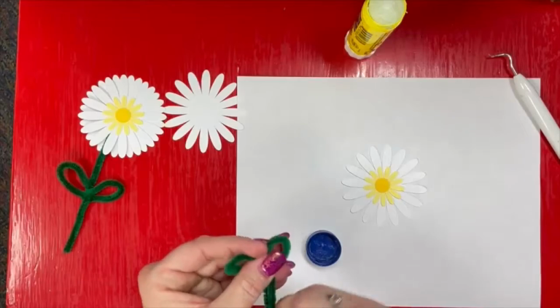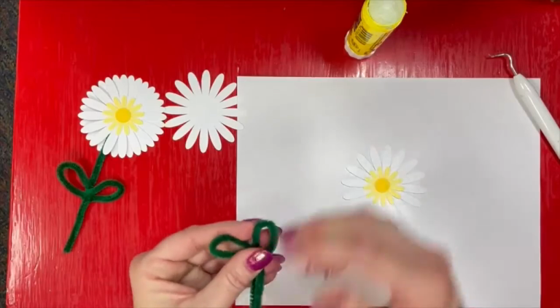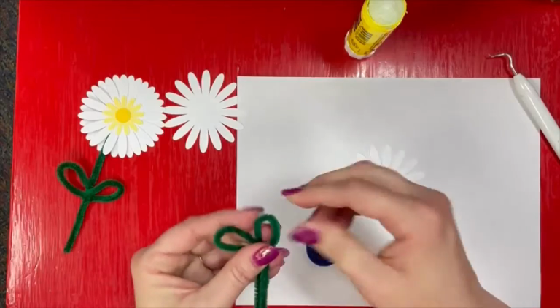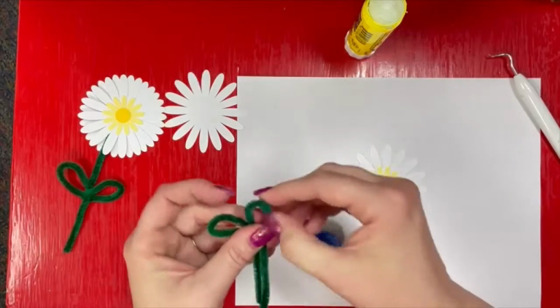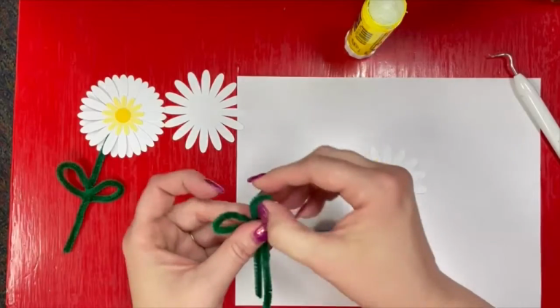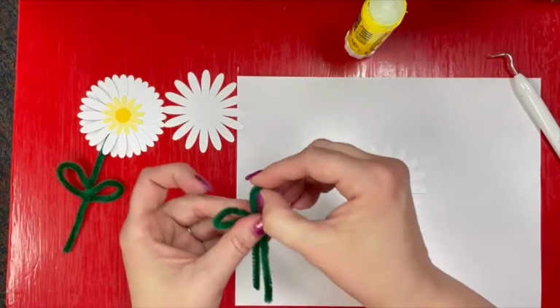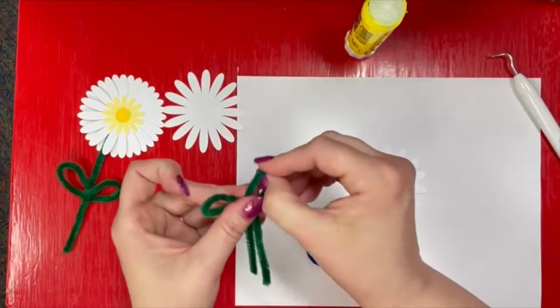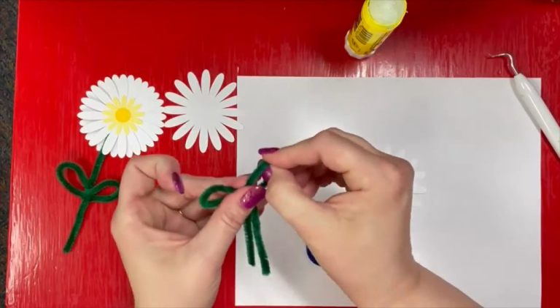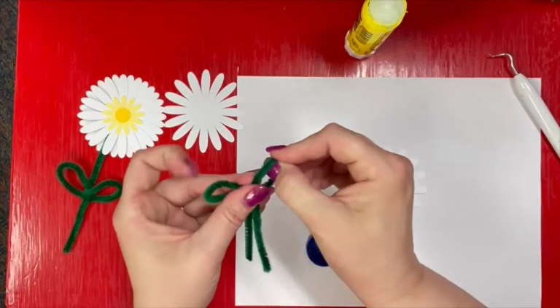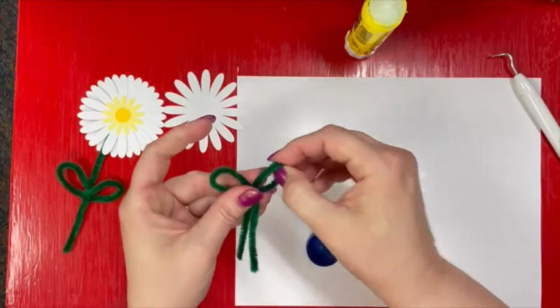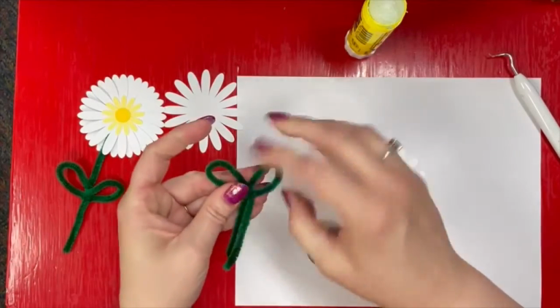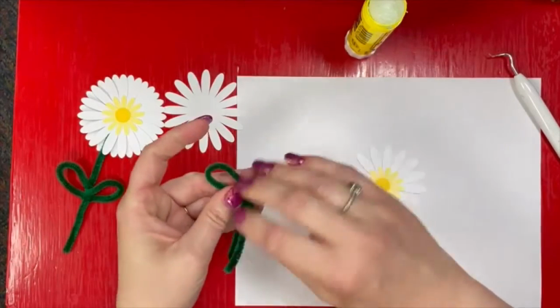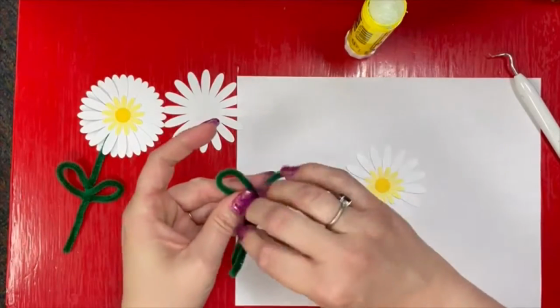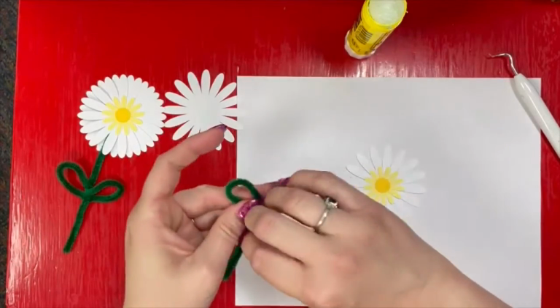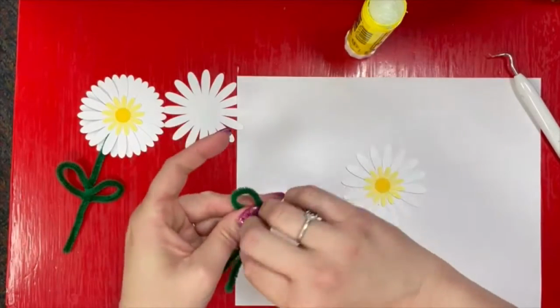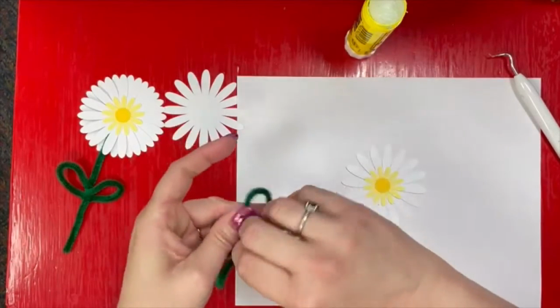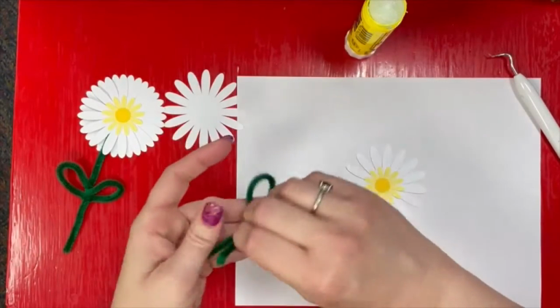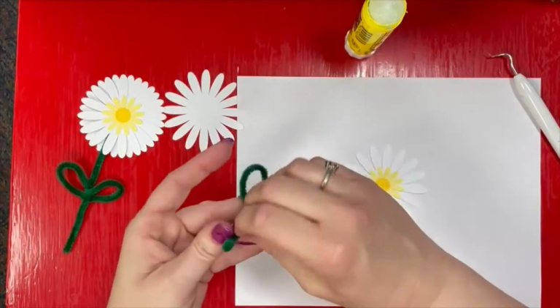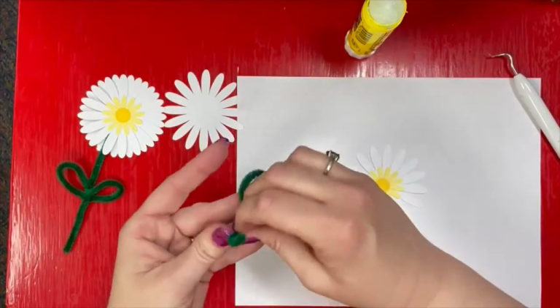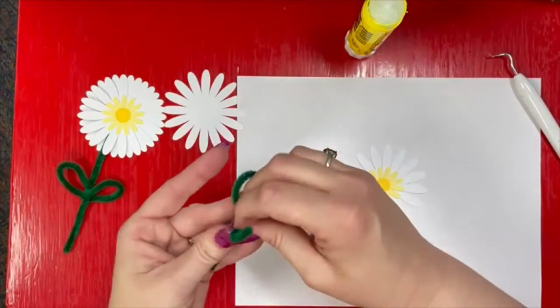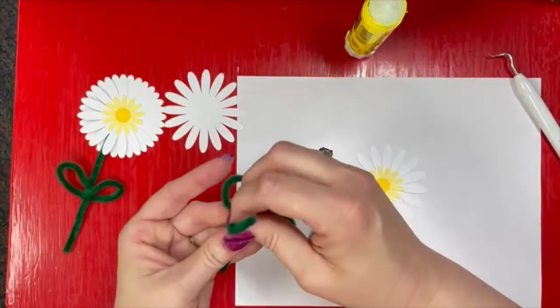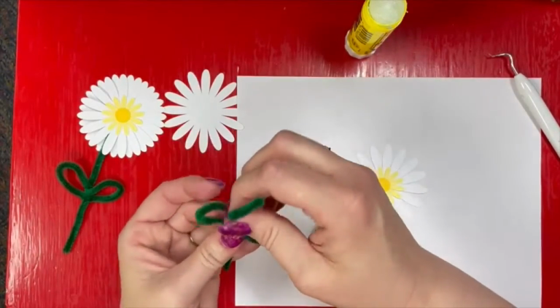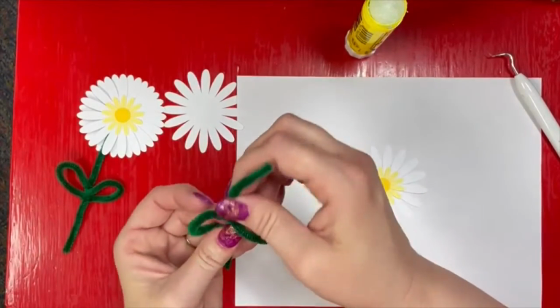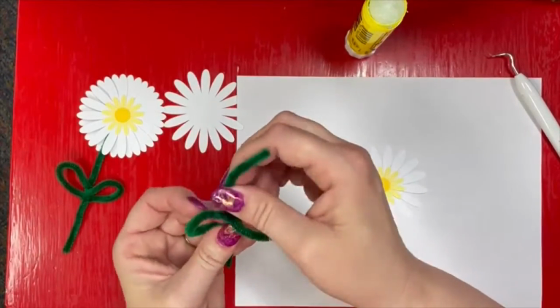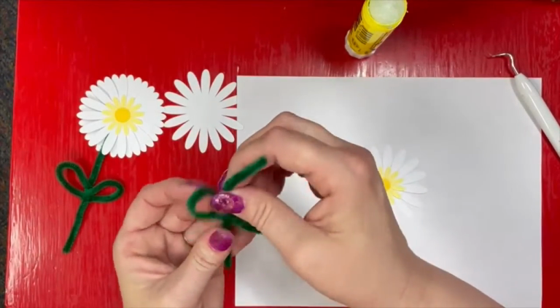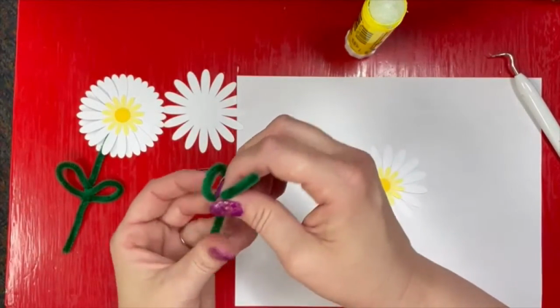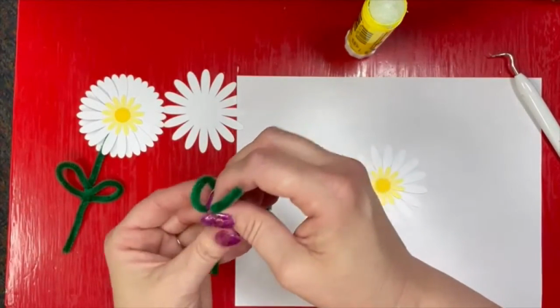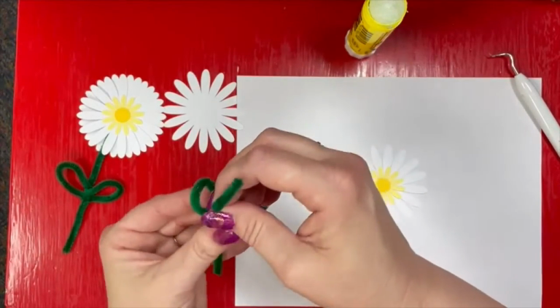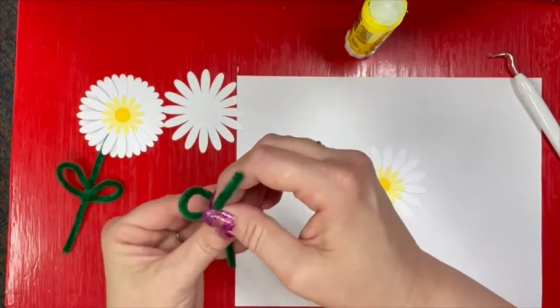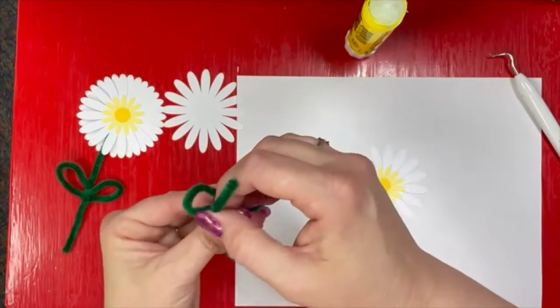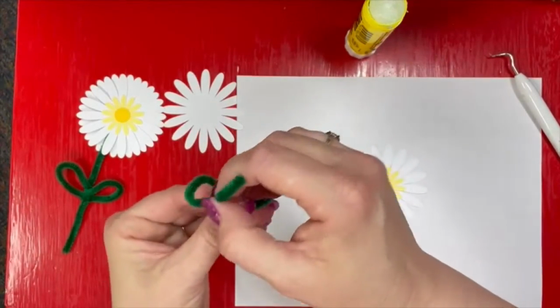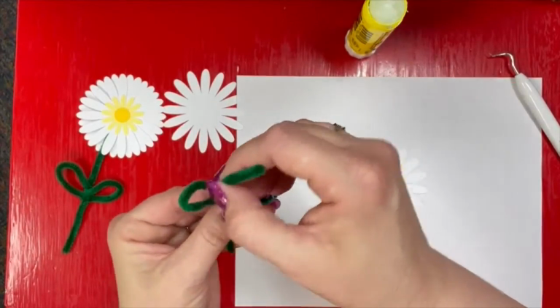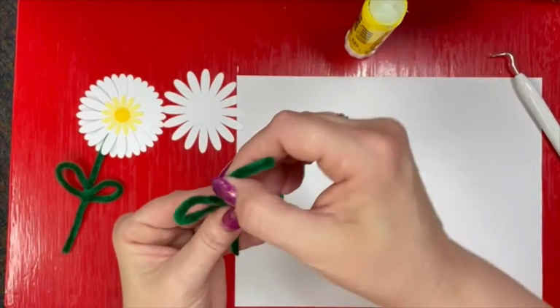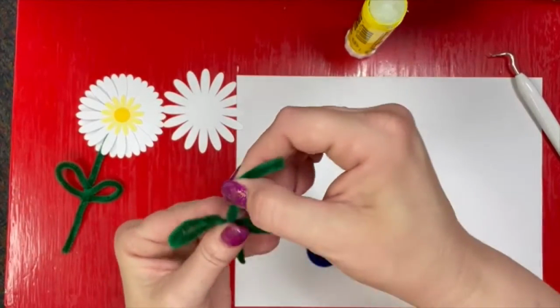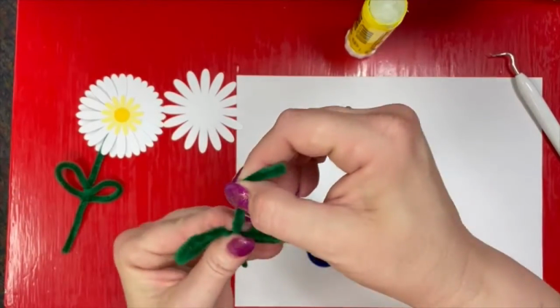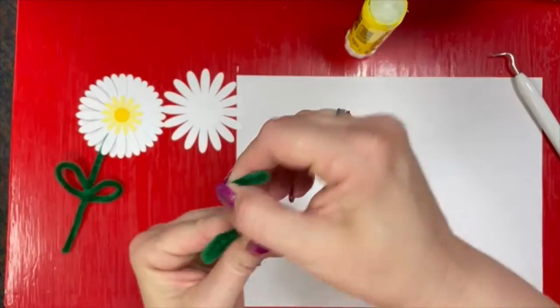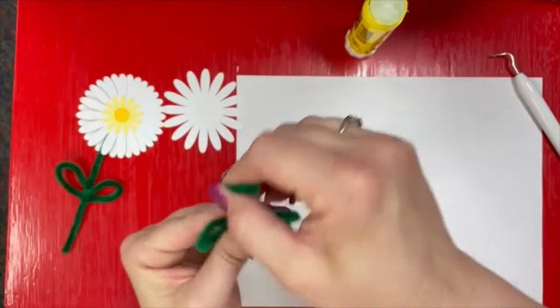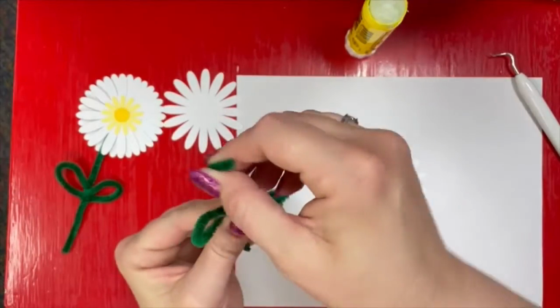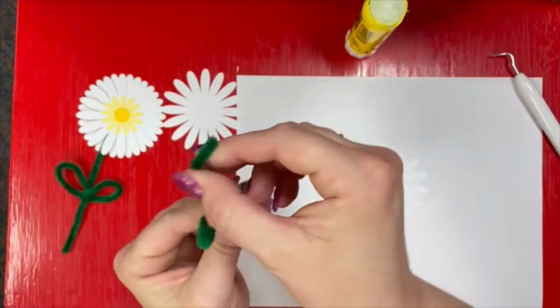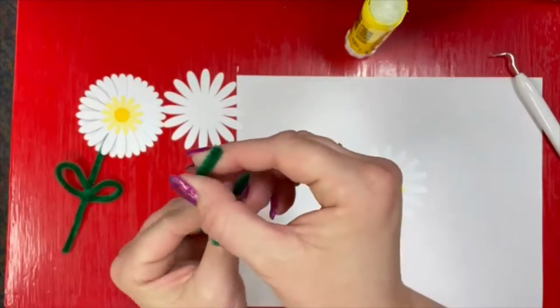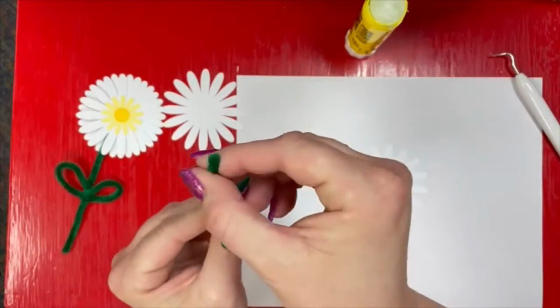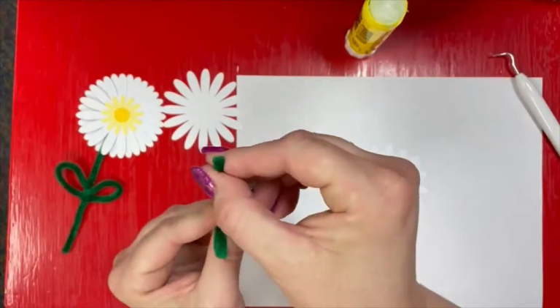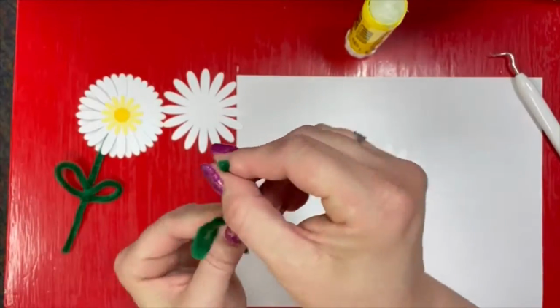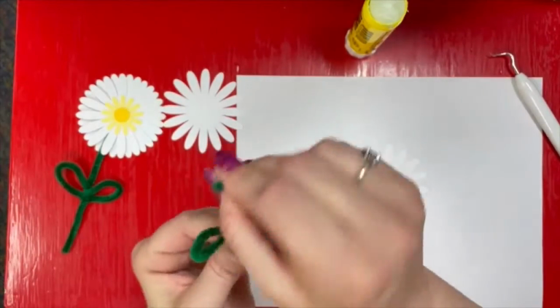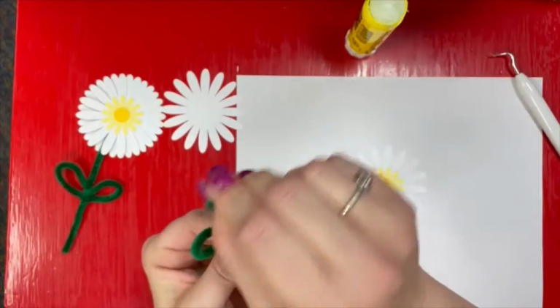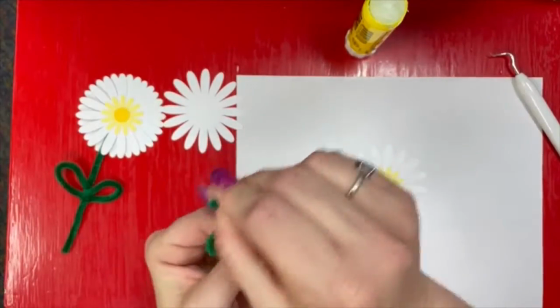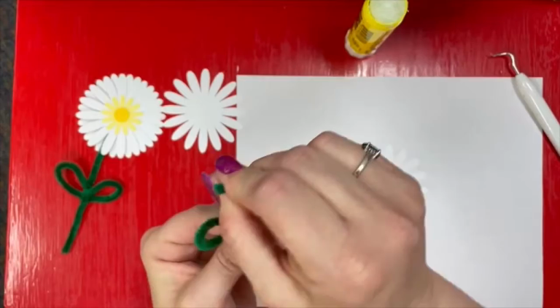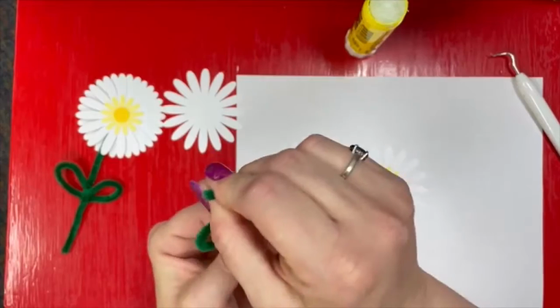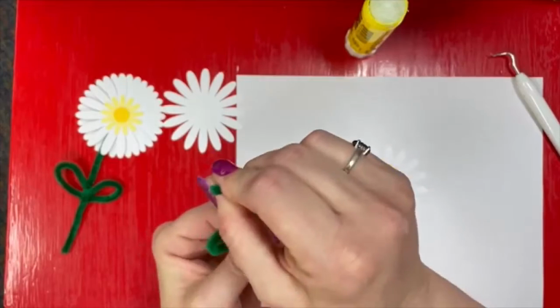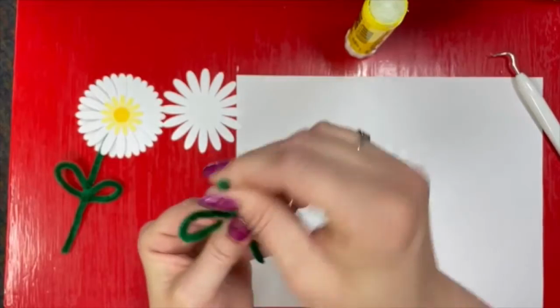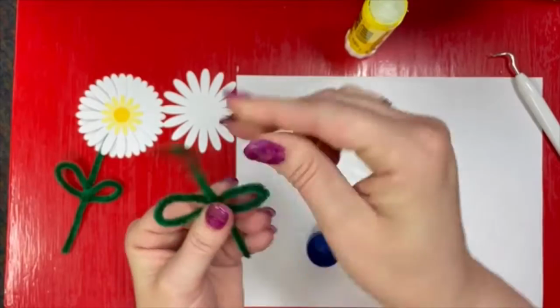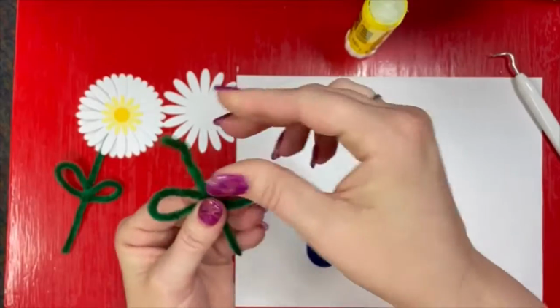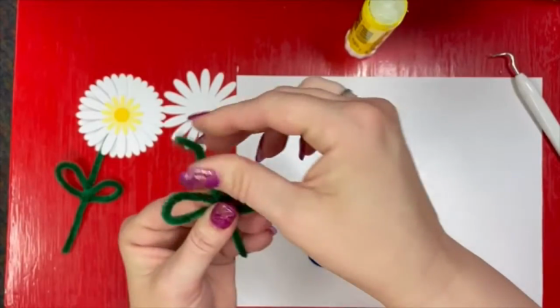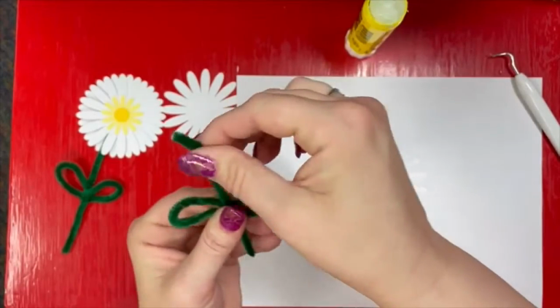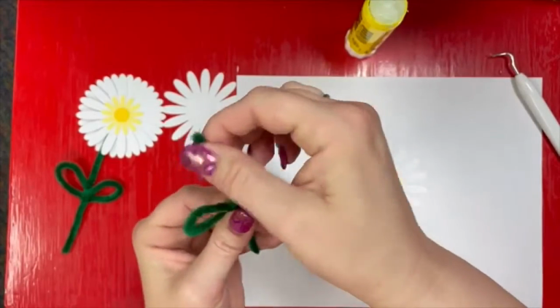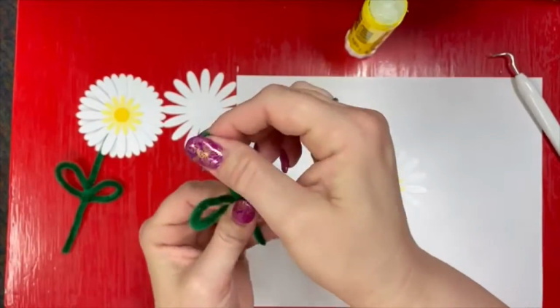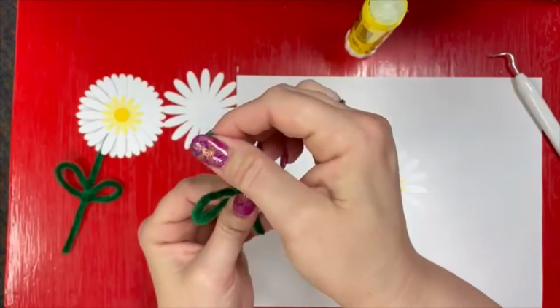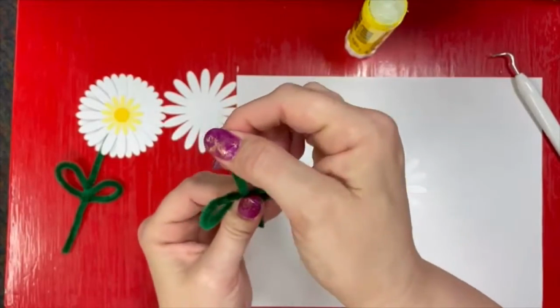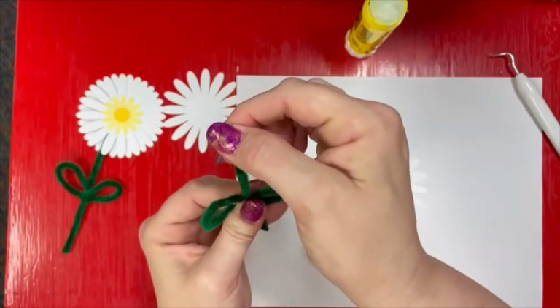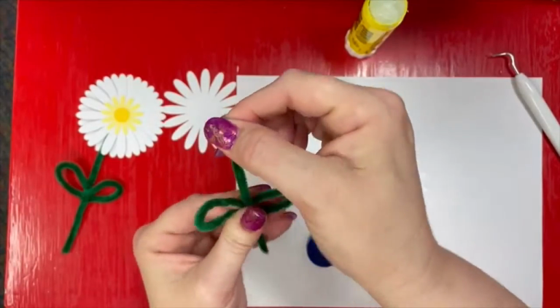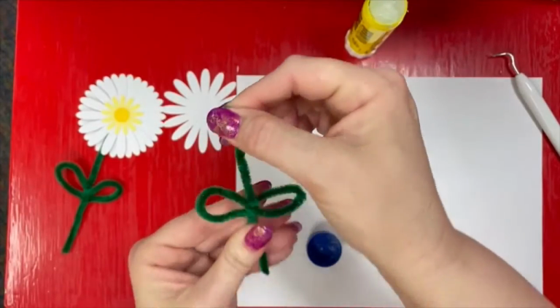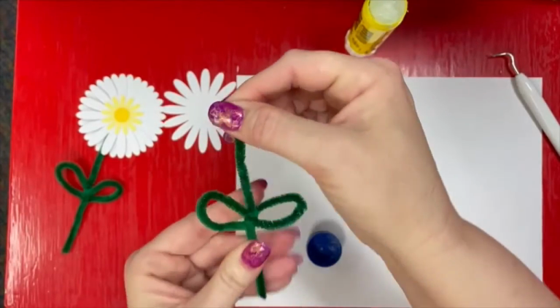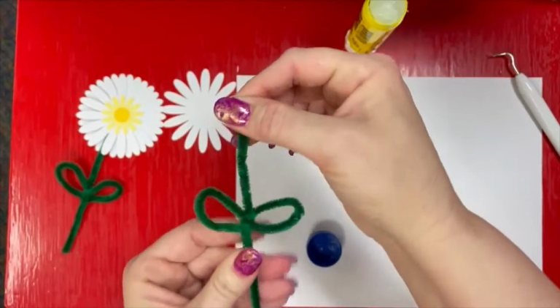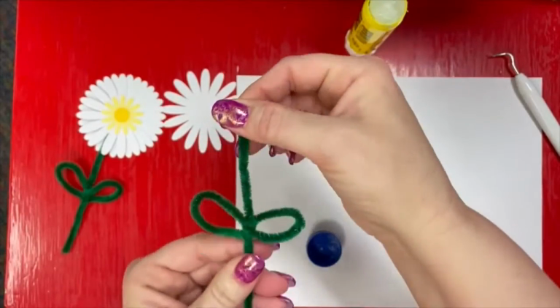So now I've got two little — it almost looks like a bow. And then I bend one of them up and boom, I have a flower stem.